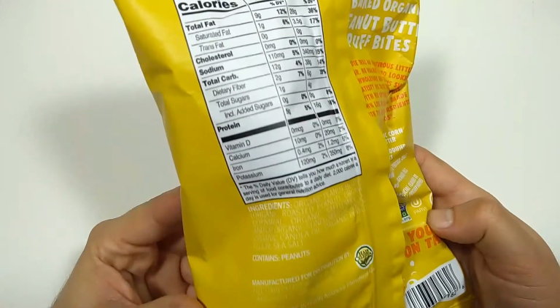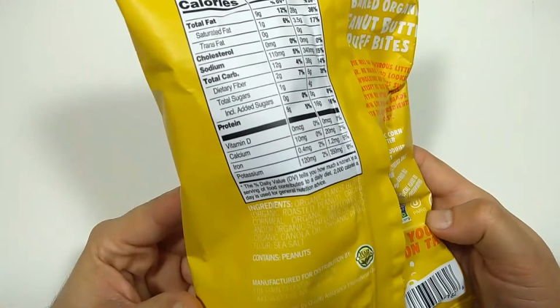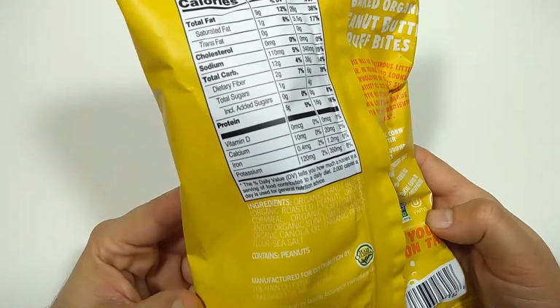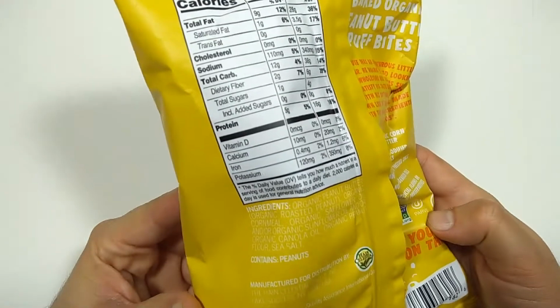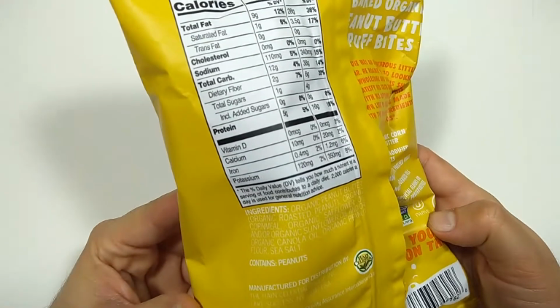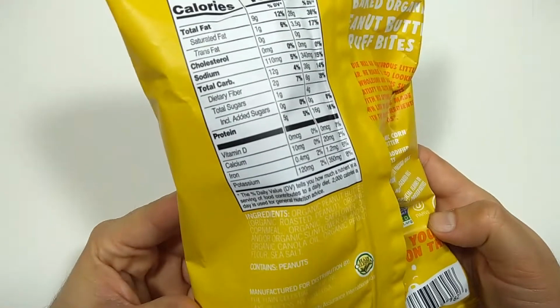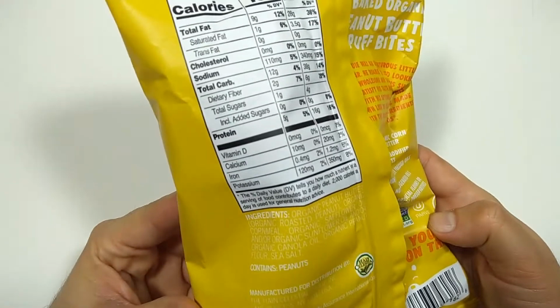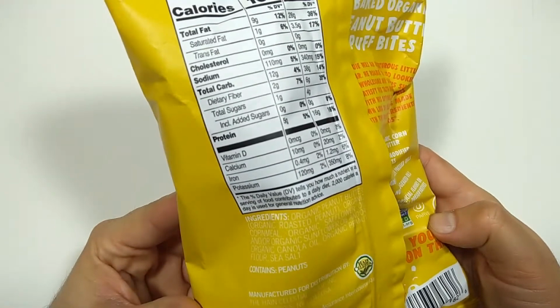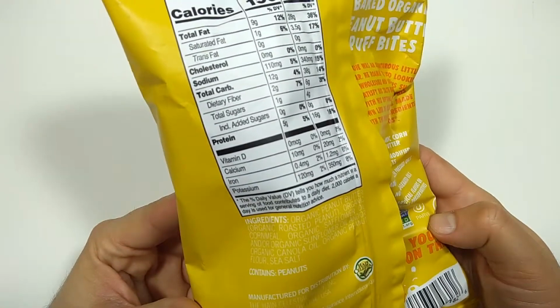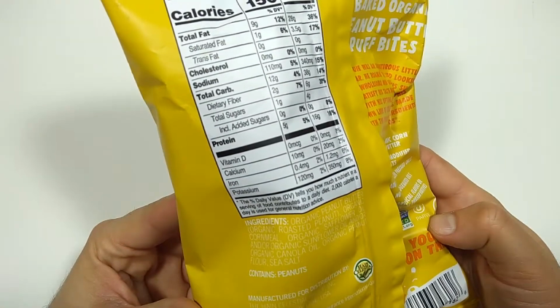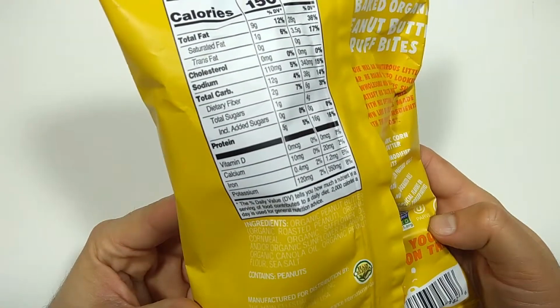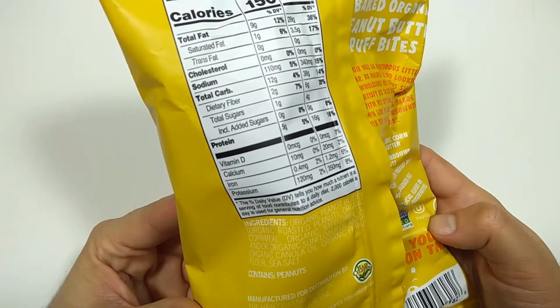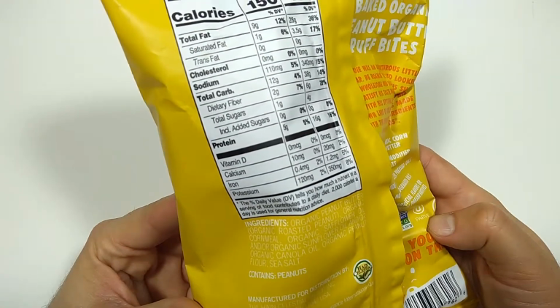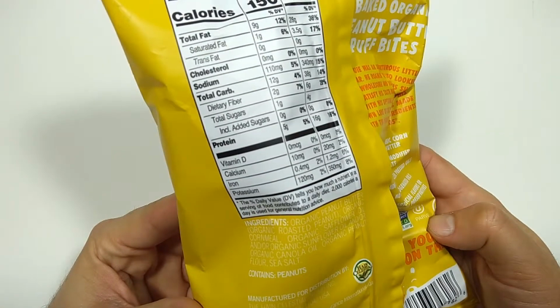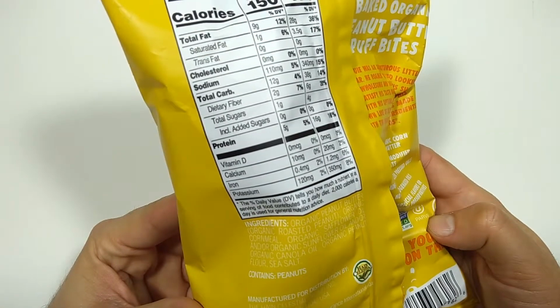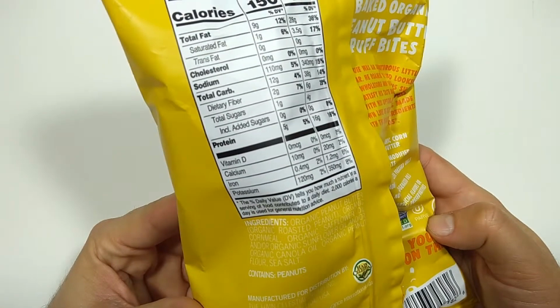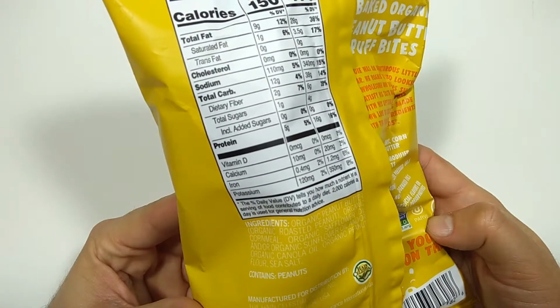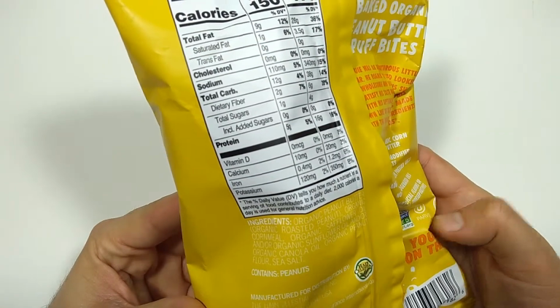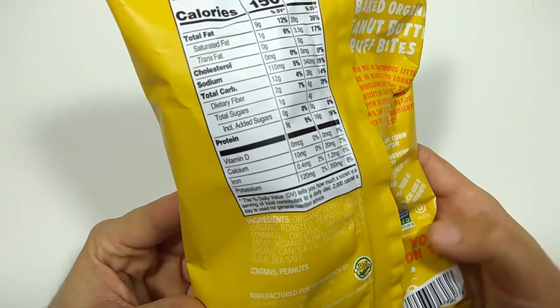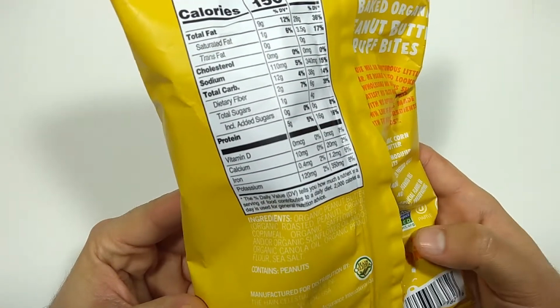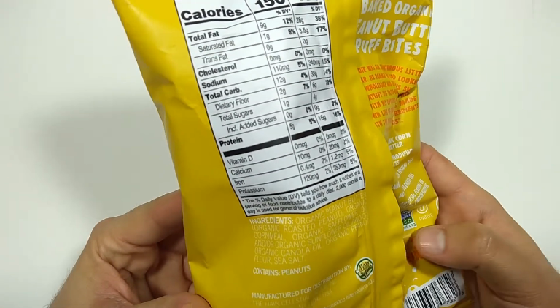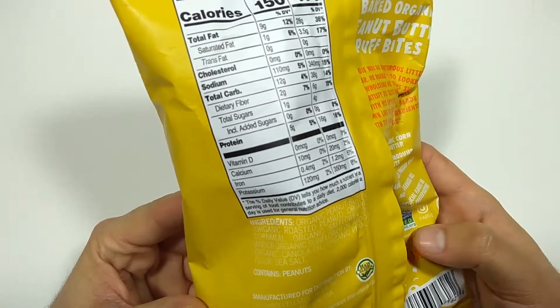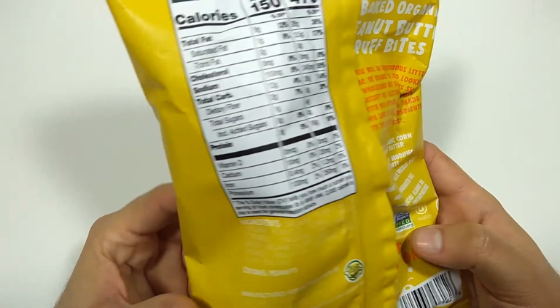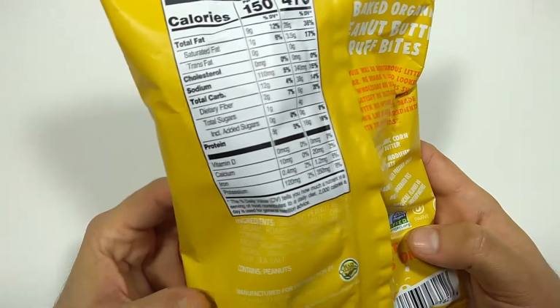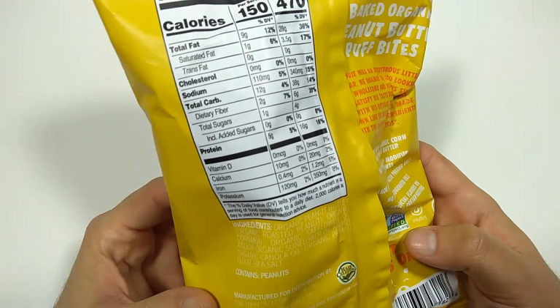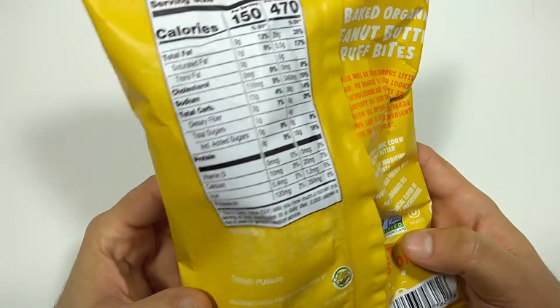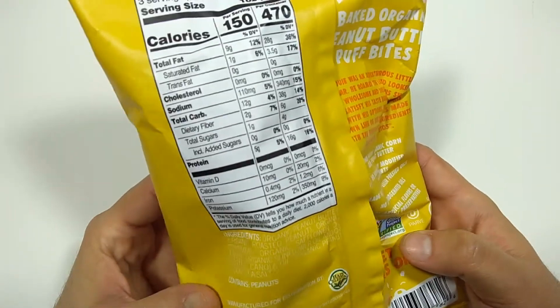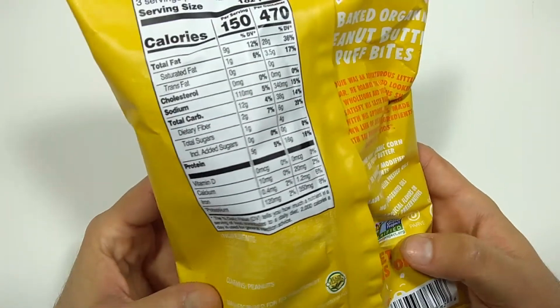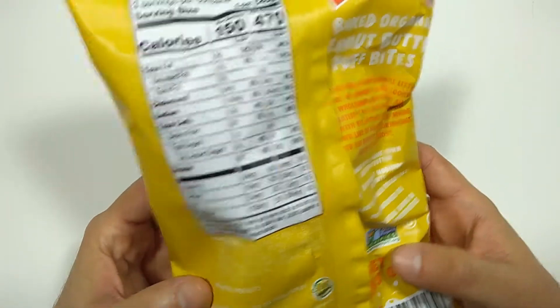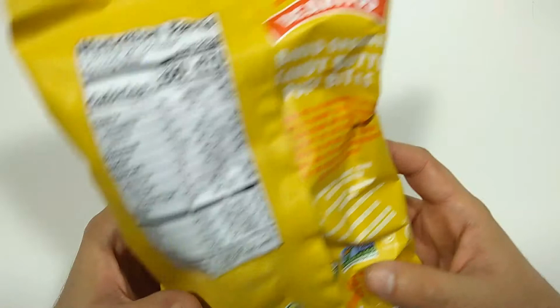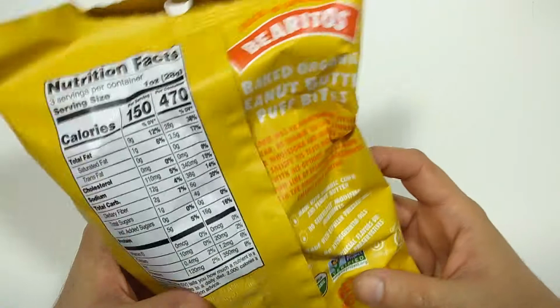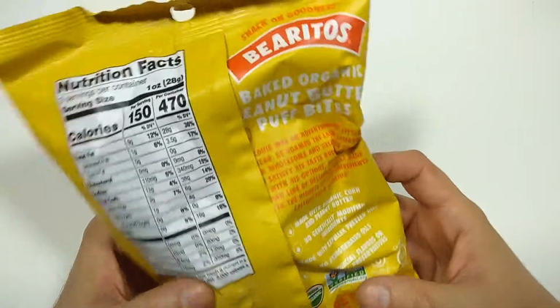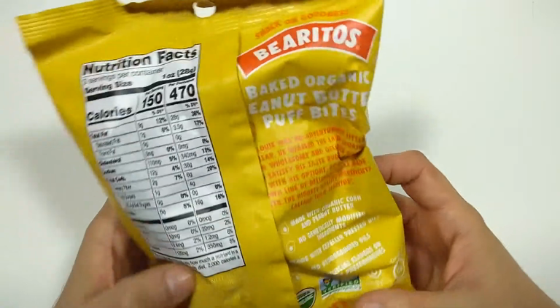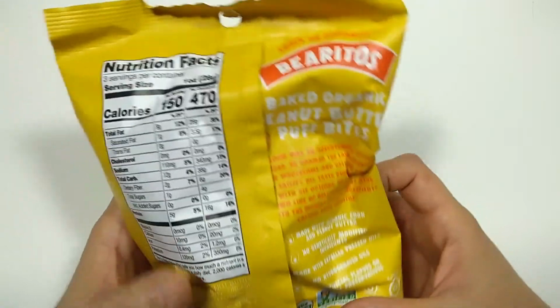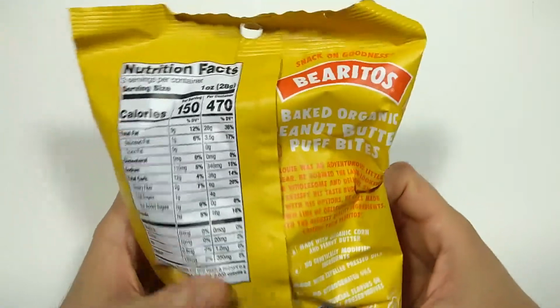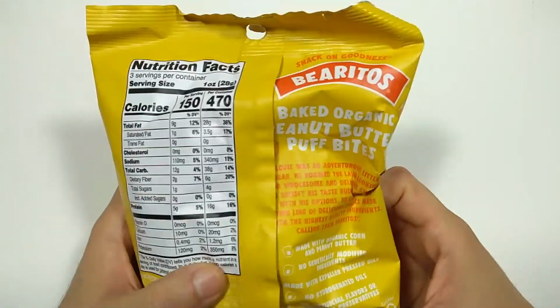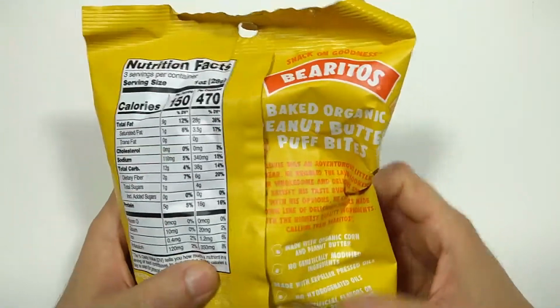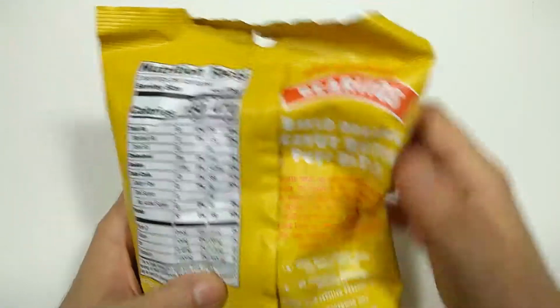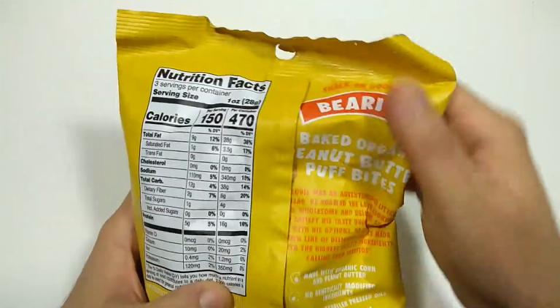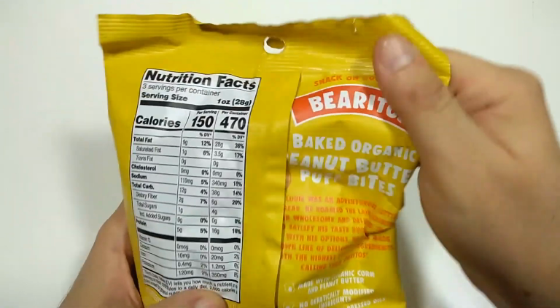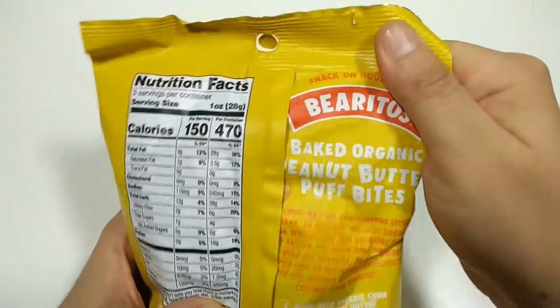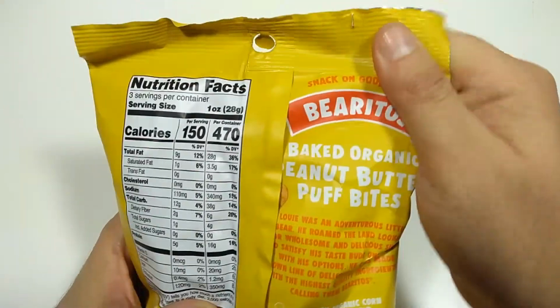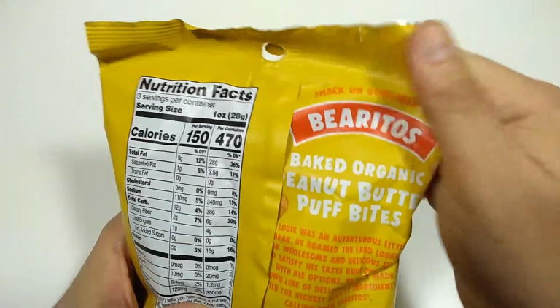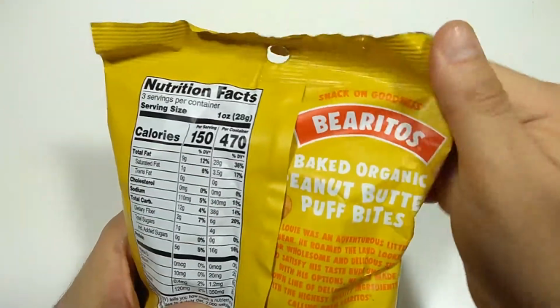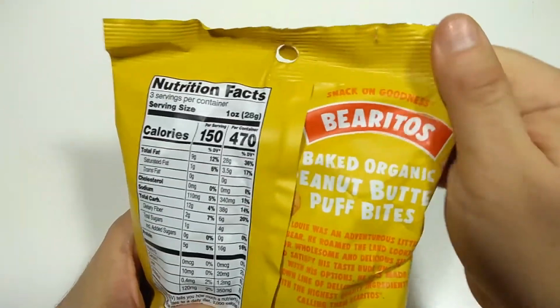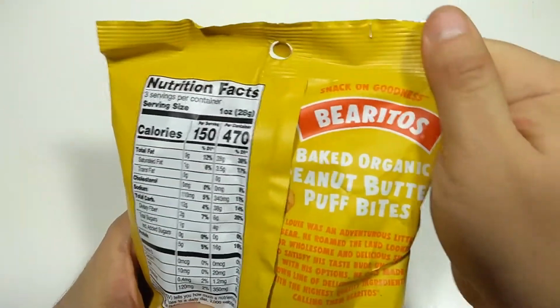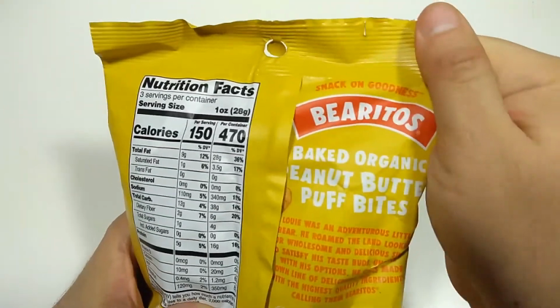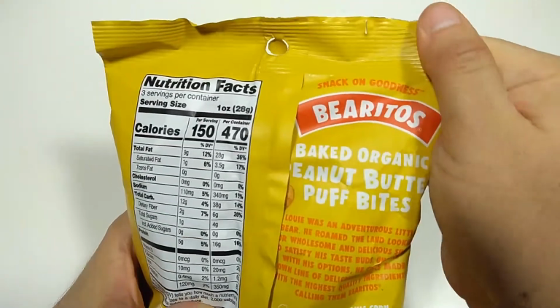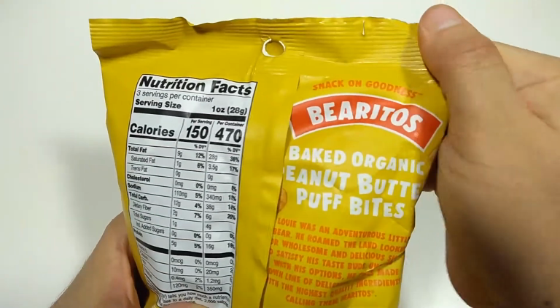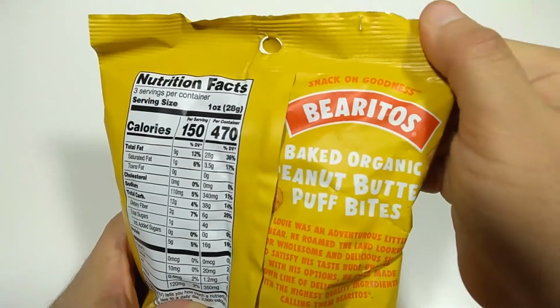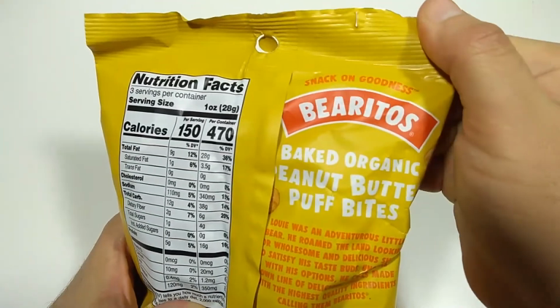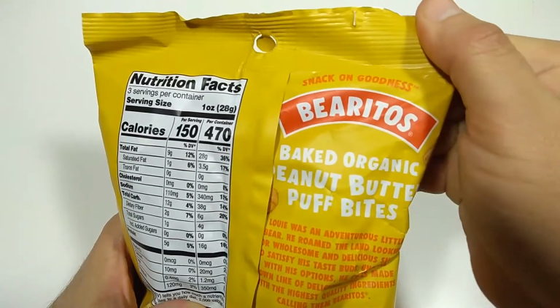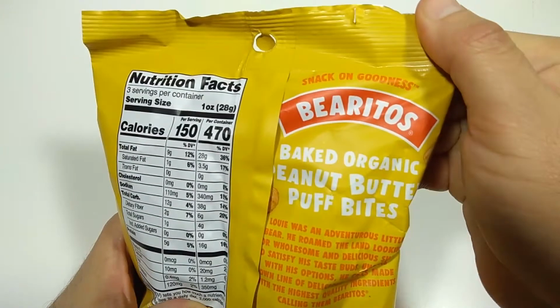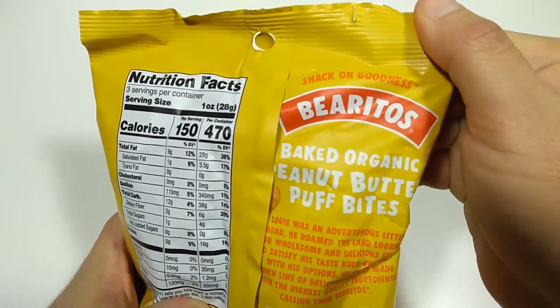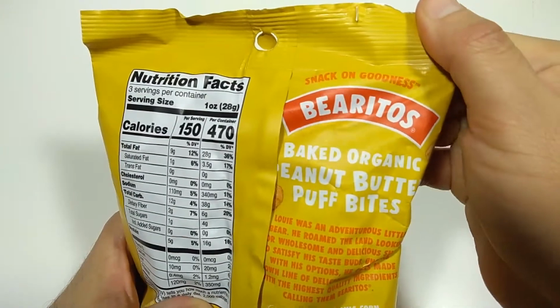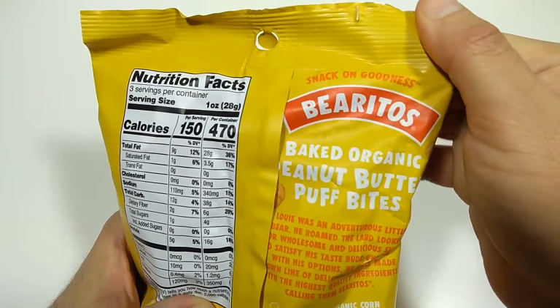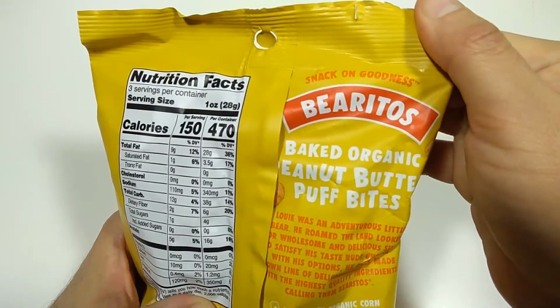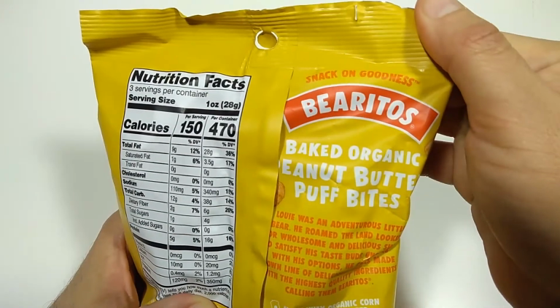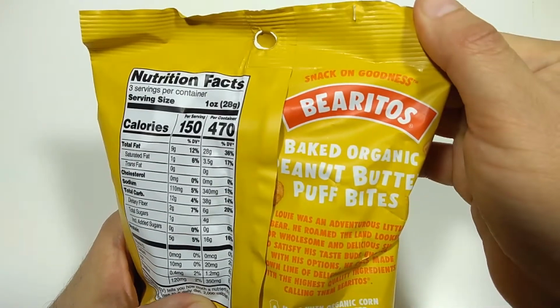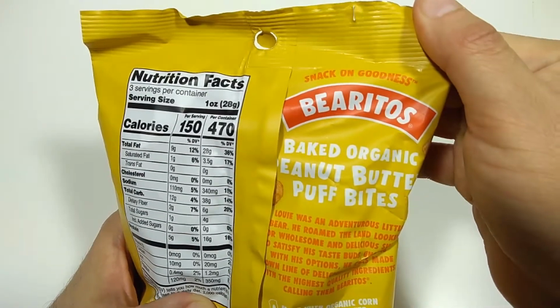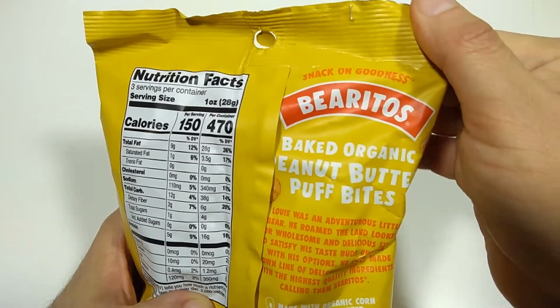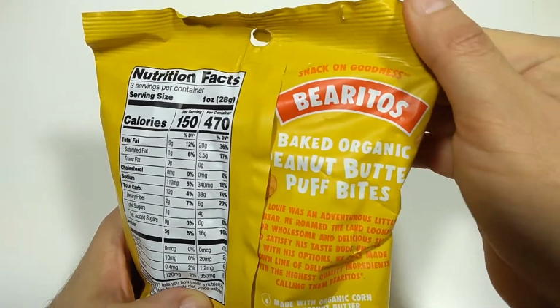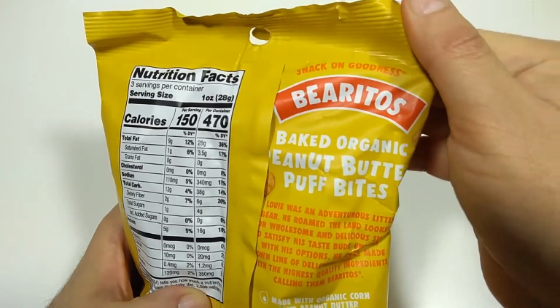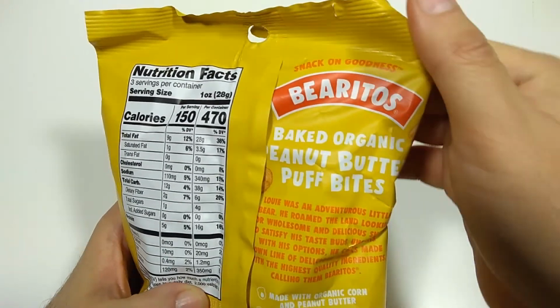Where's the ingredients? Right over there. Check it out. Warning: contains peanuts. All right. Anything fun here? Snack on goodness.